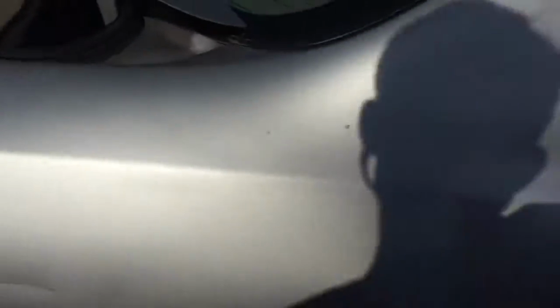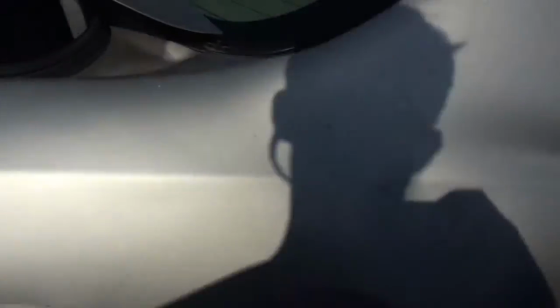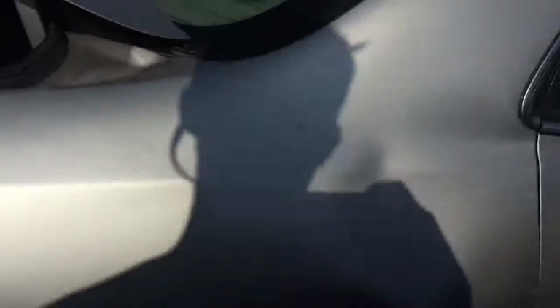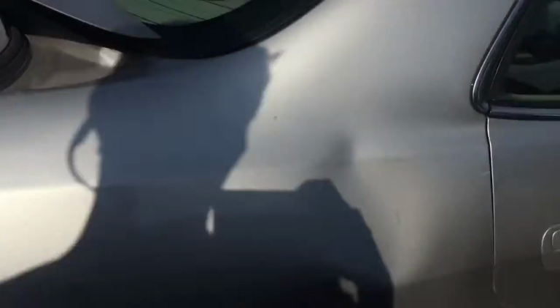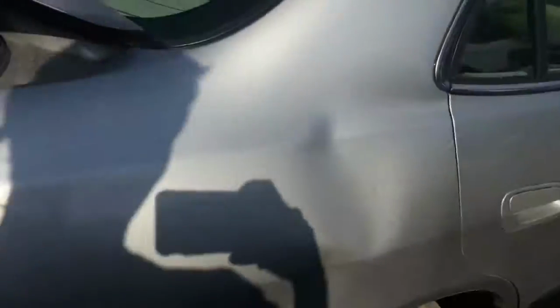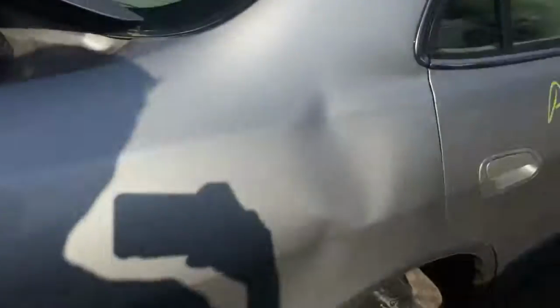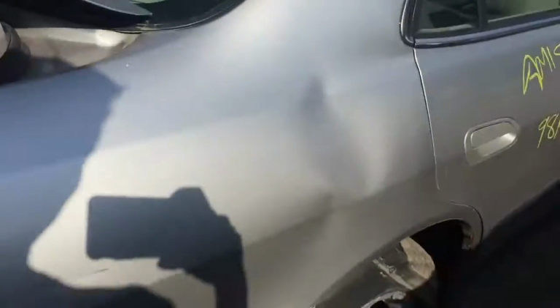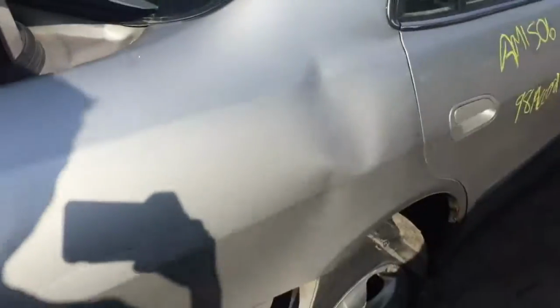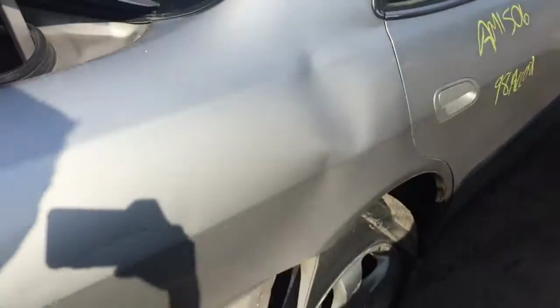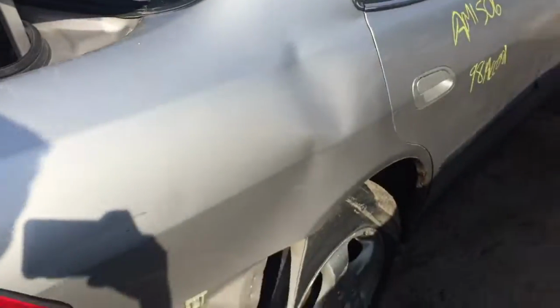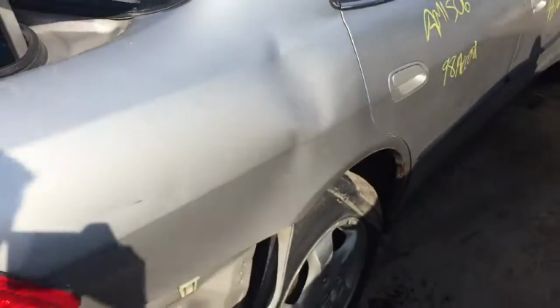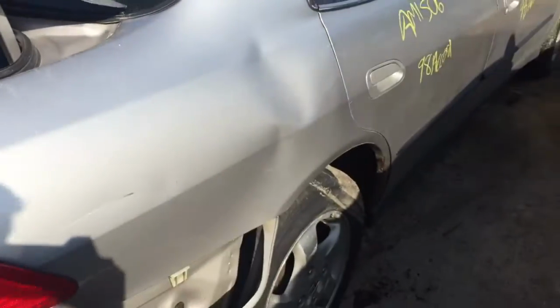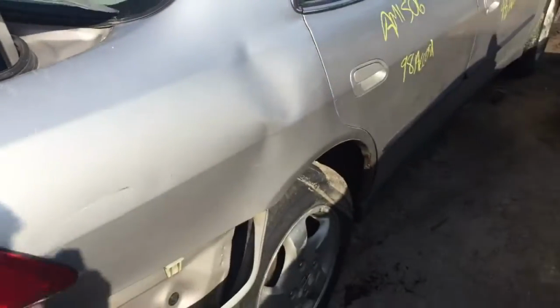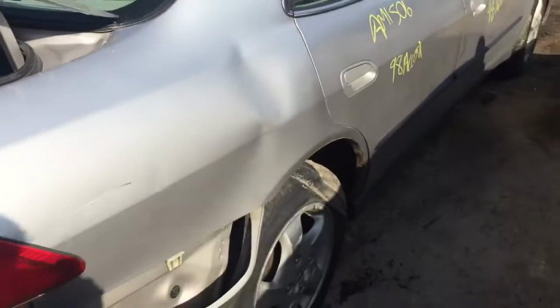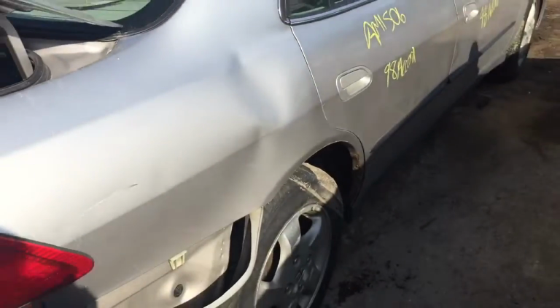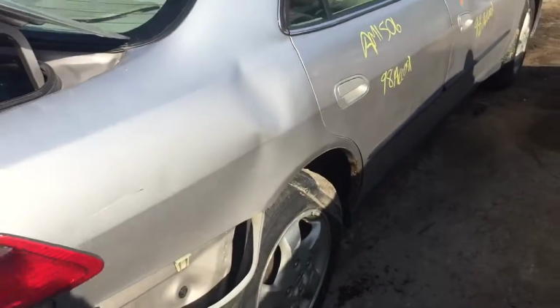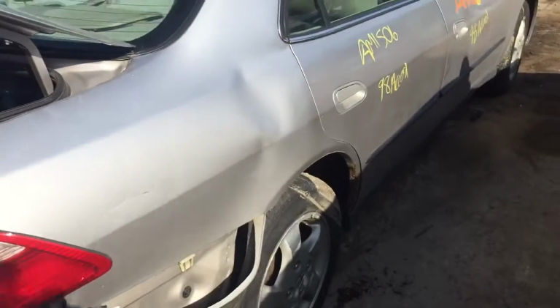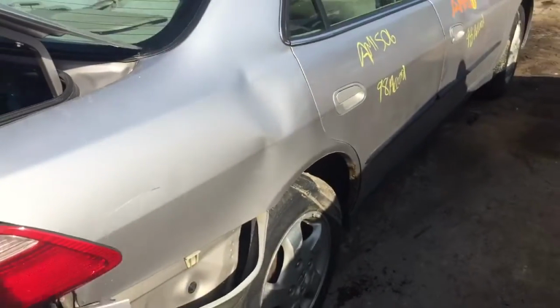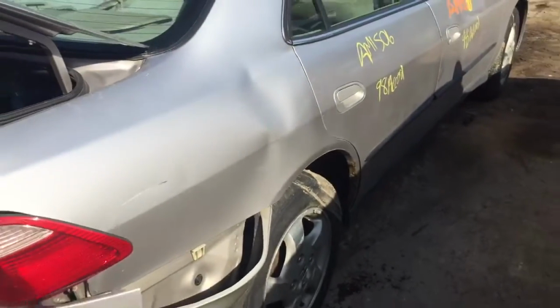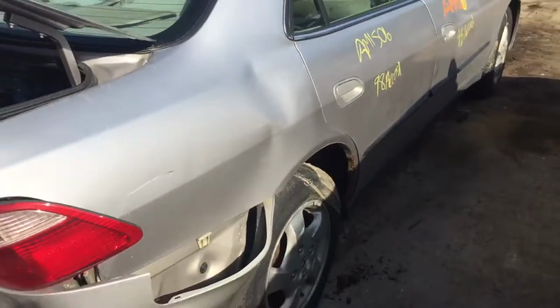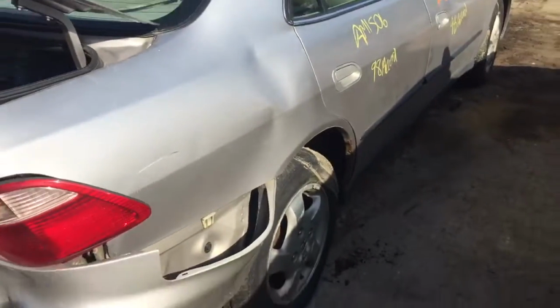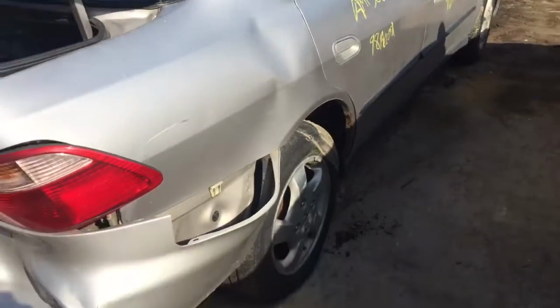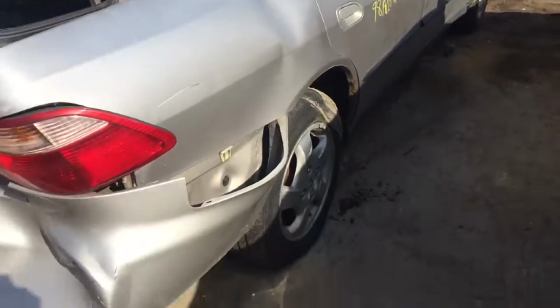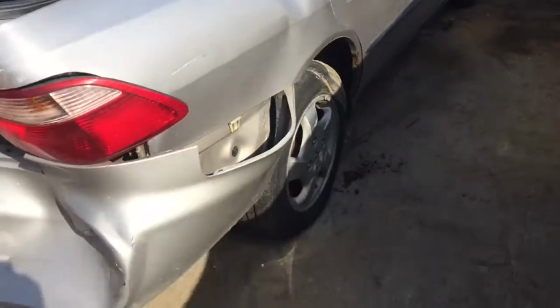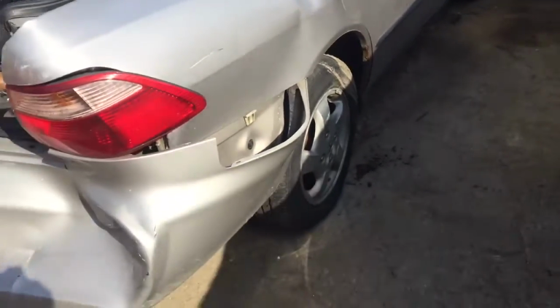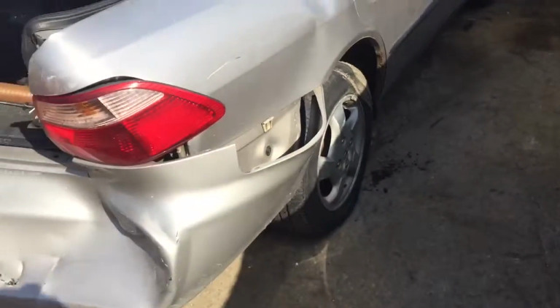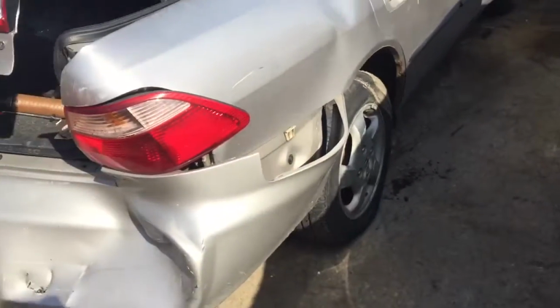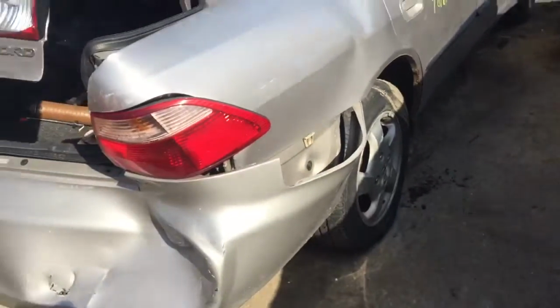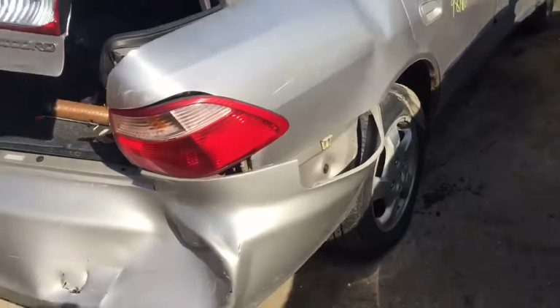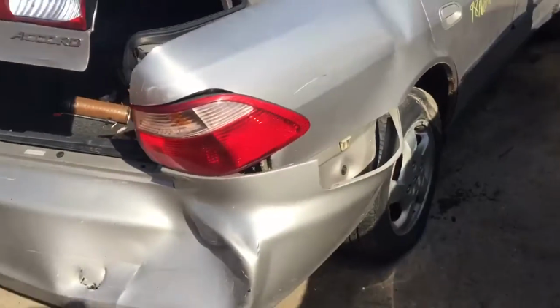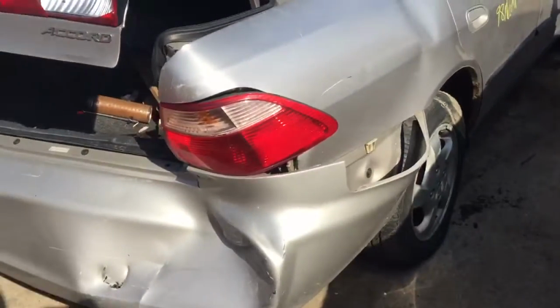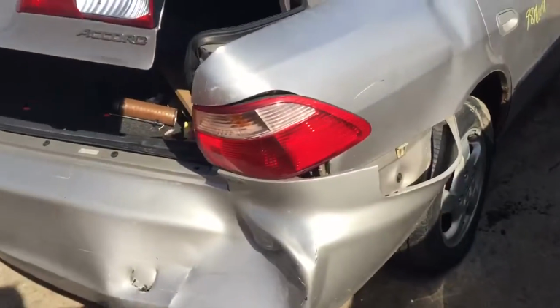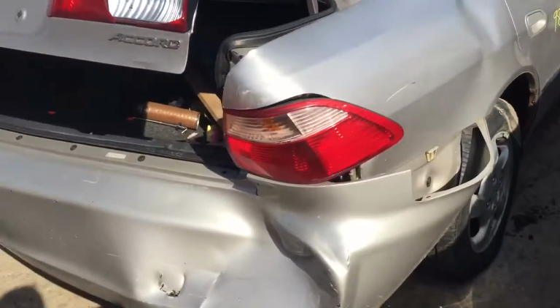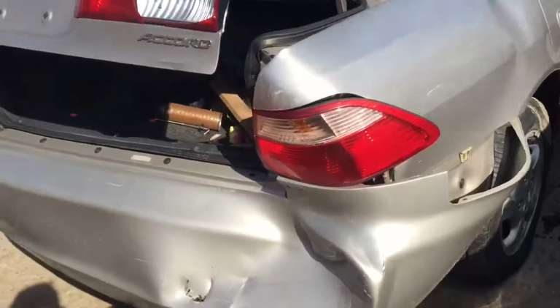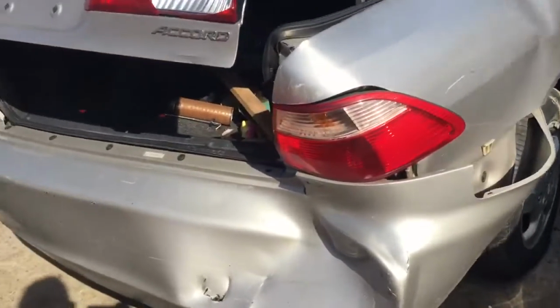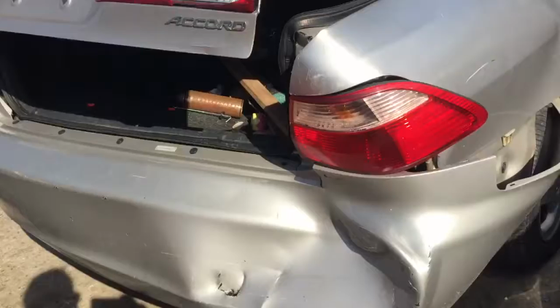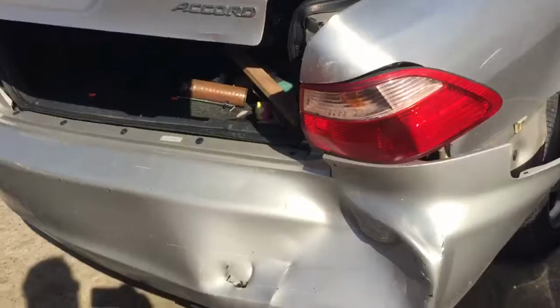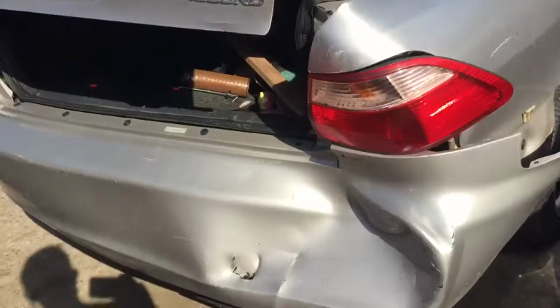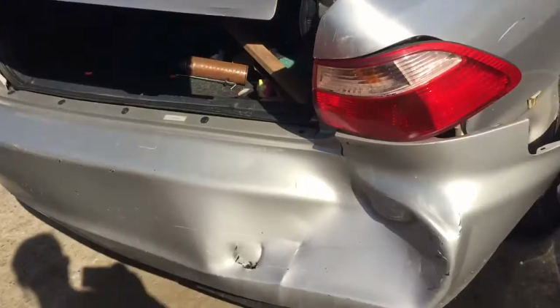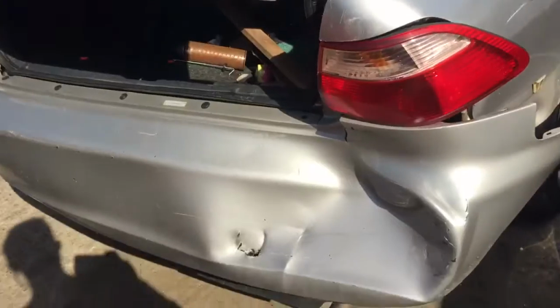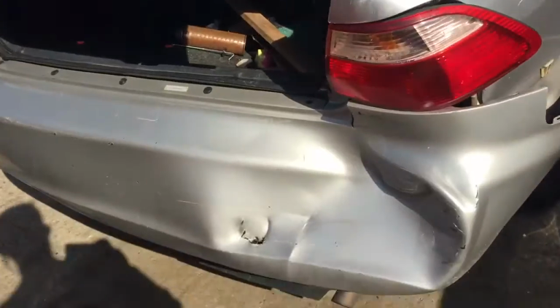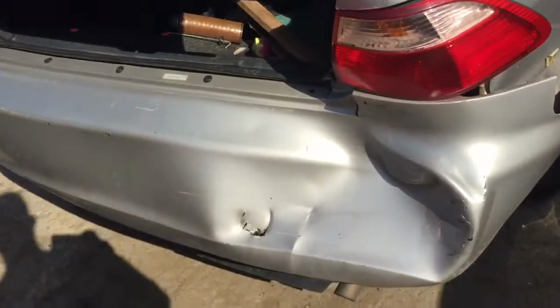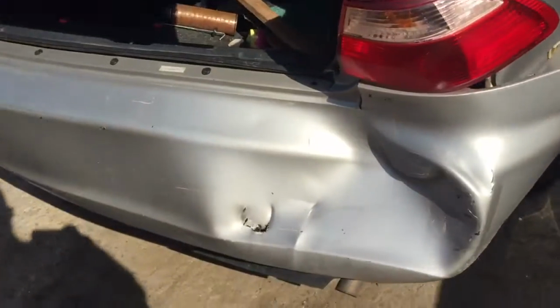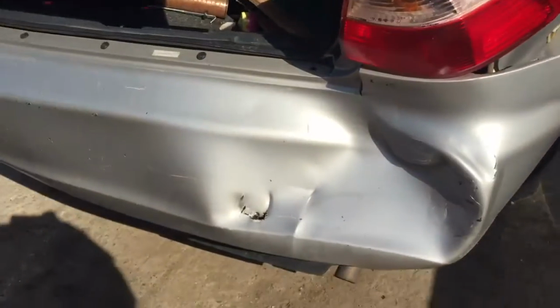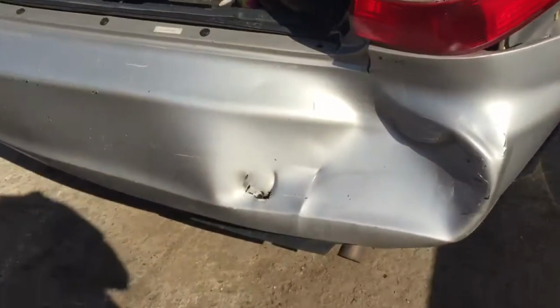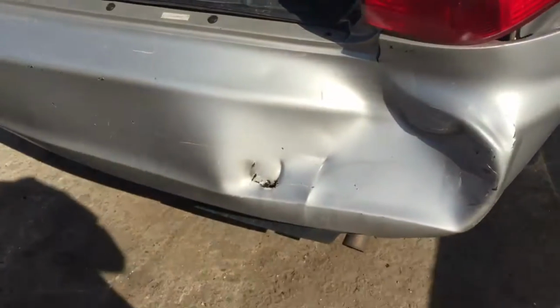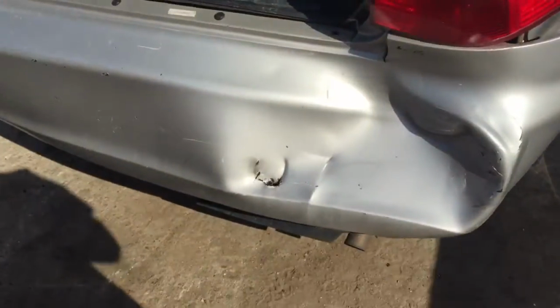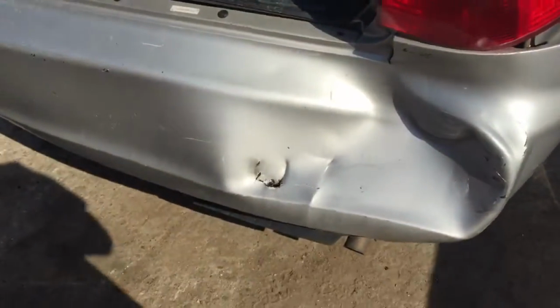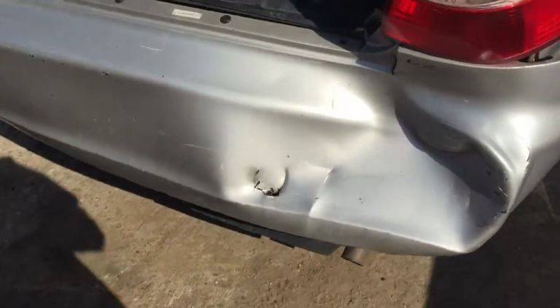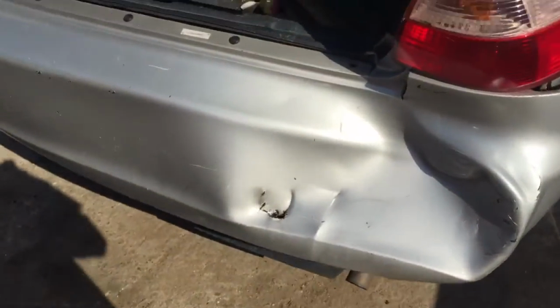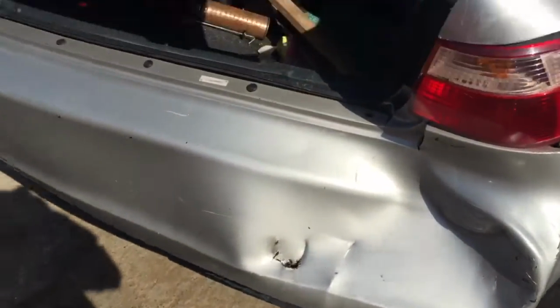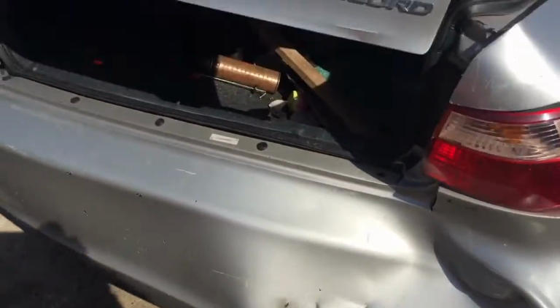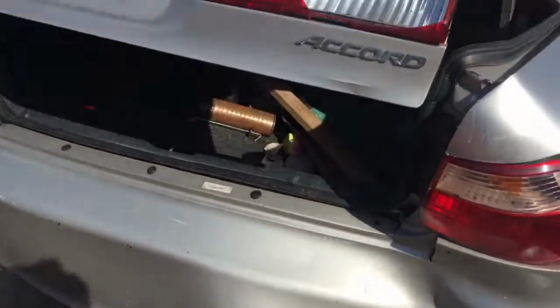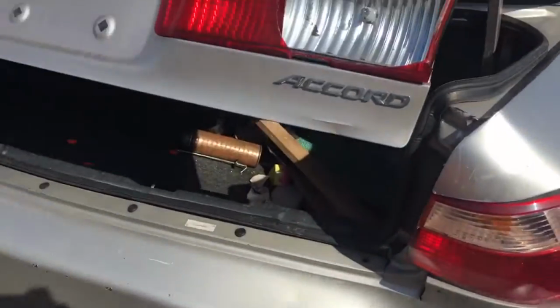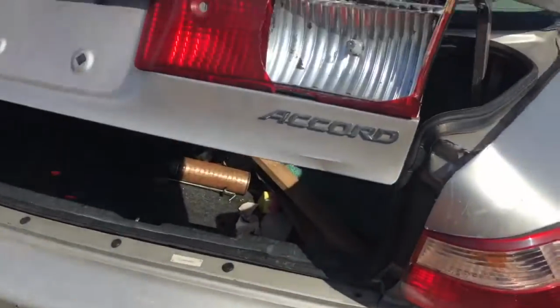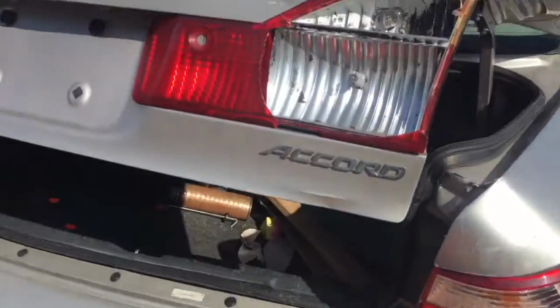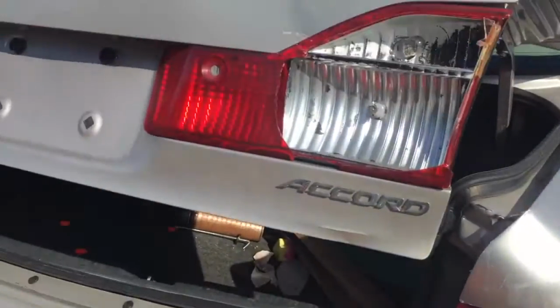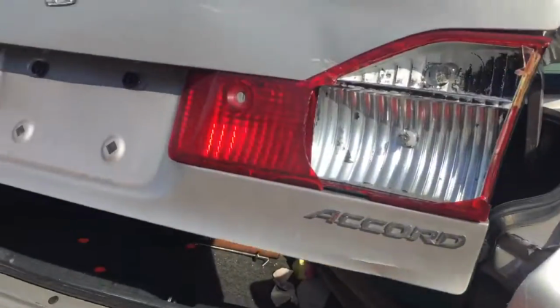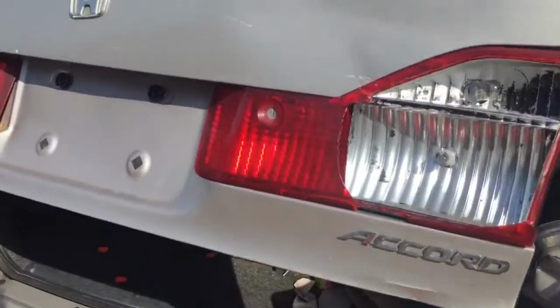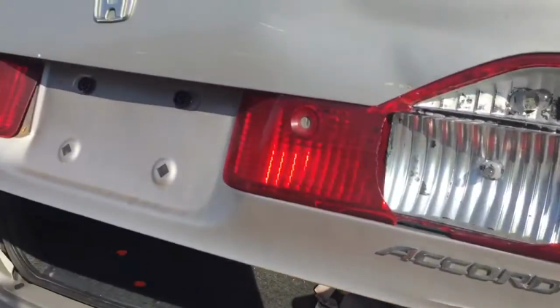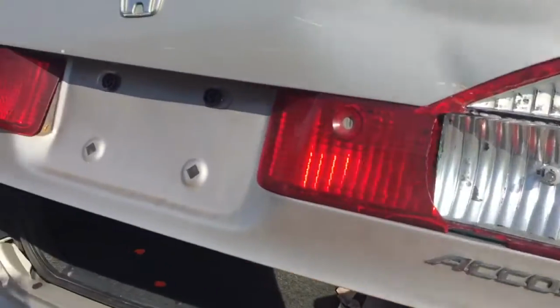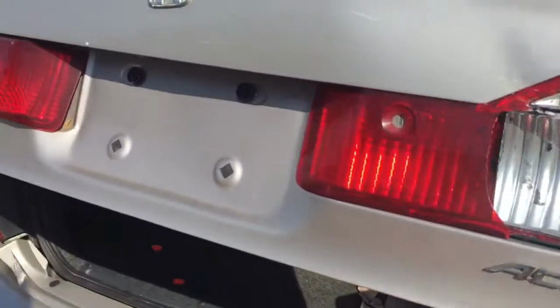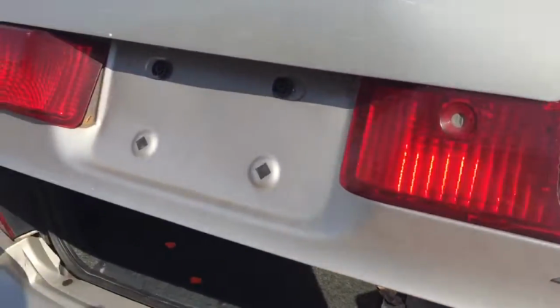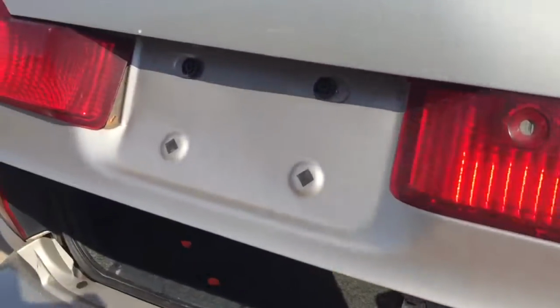Quarter panel on the passenger side is junk. Rear bumper is junk, so is the lid.